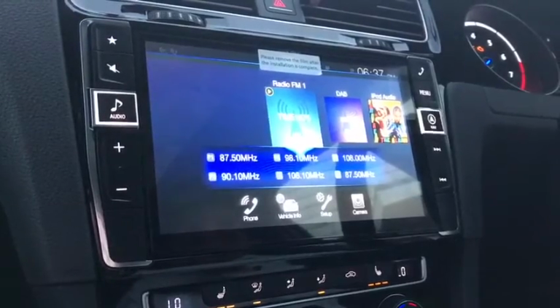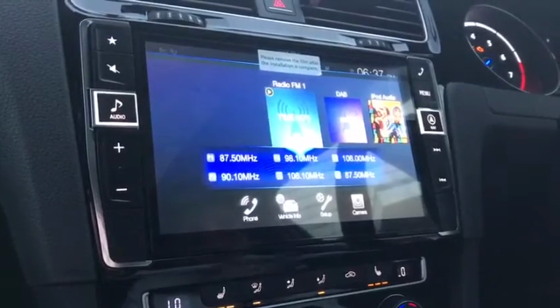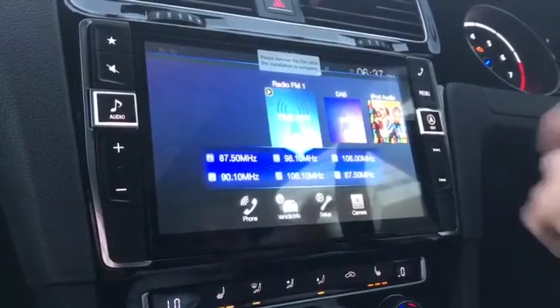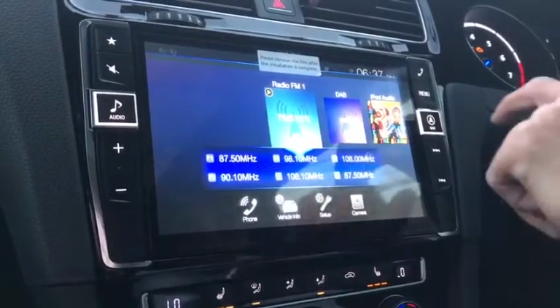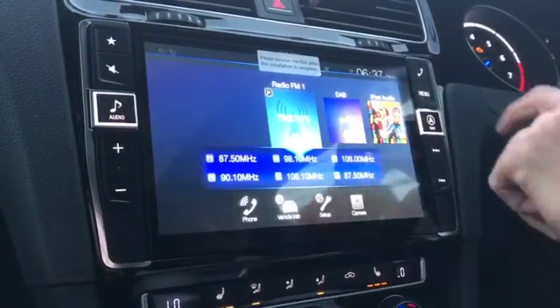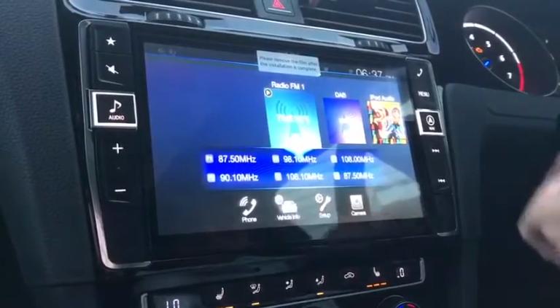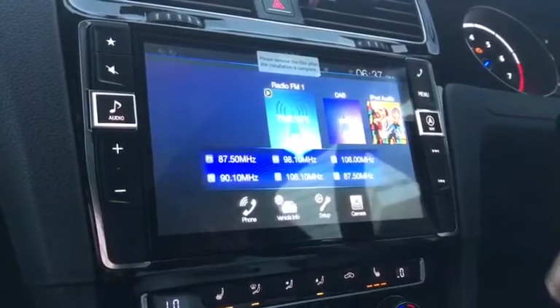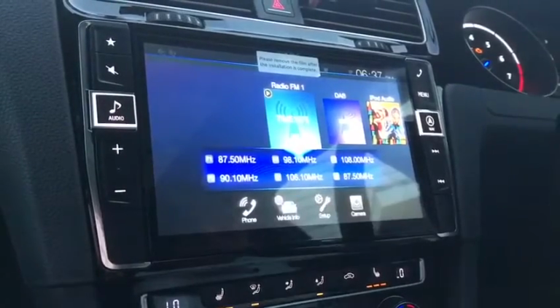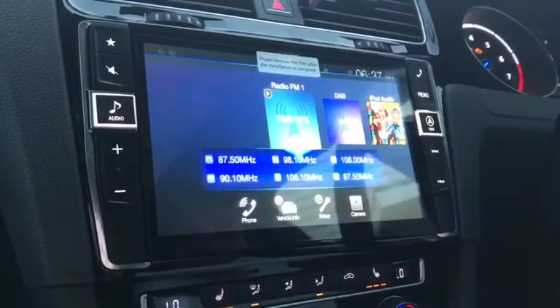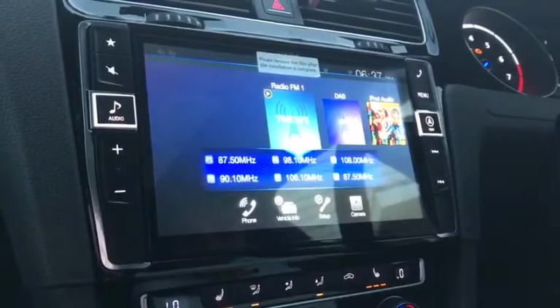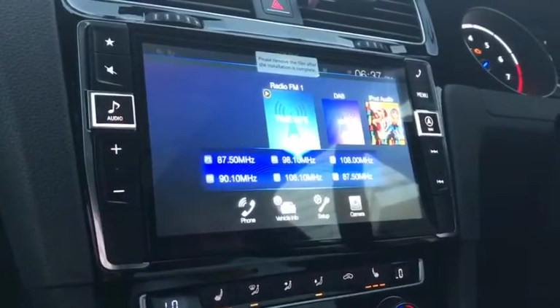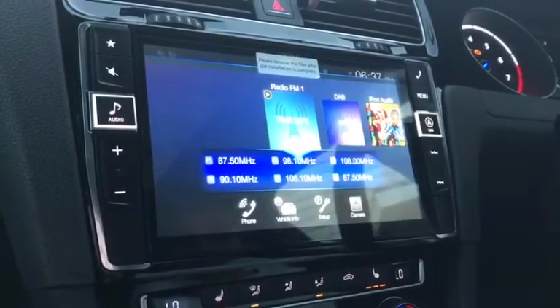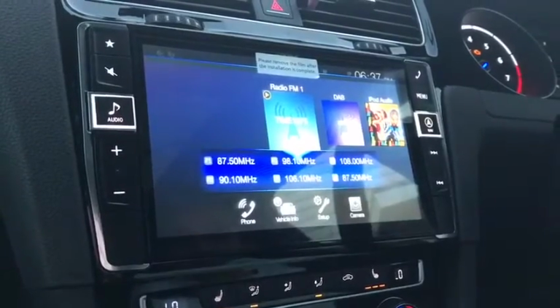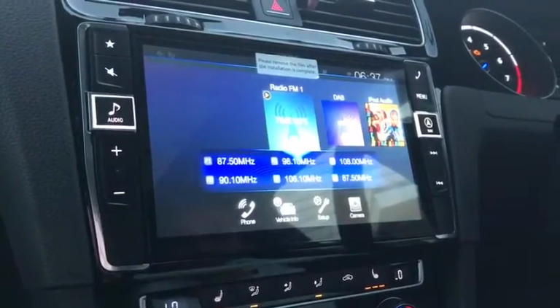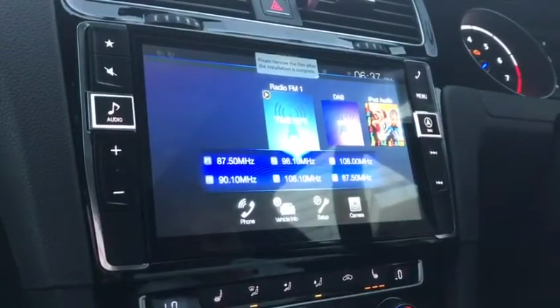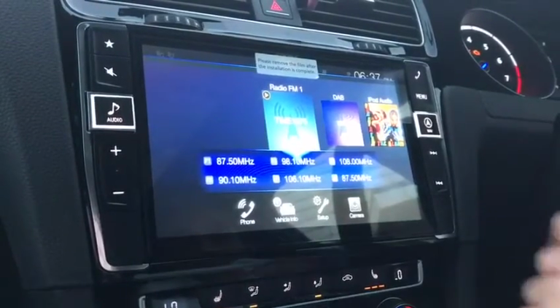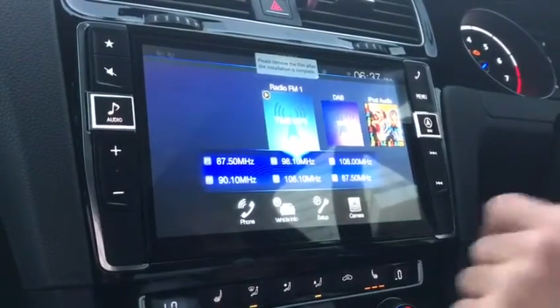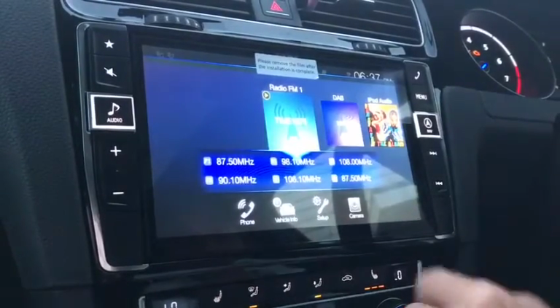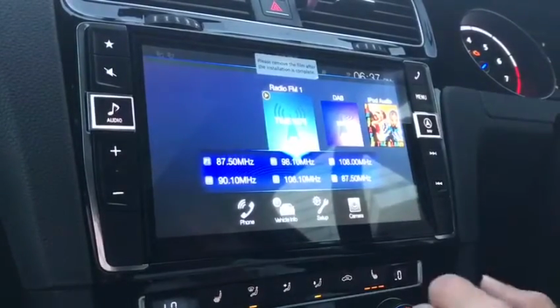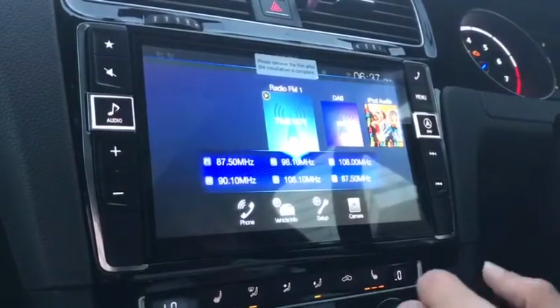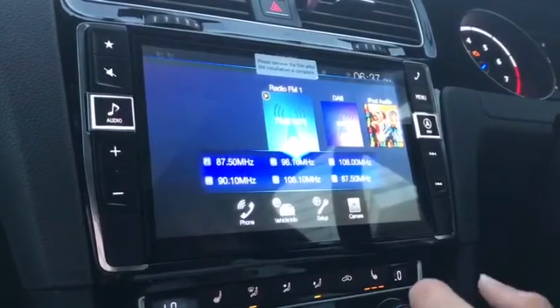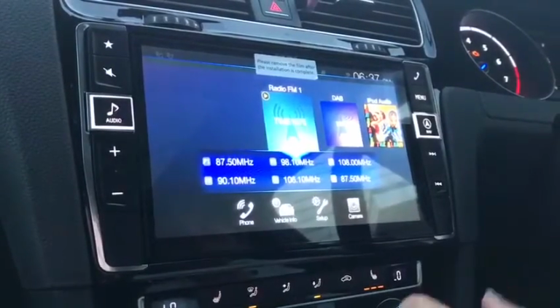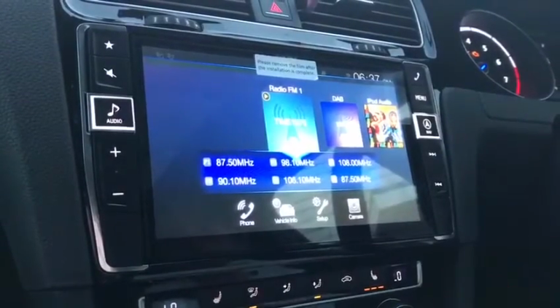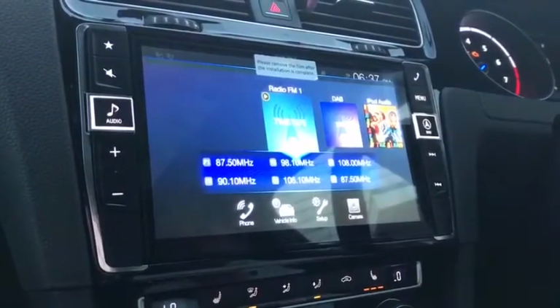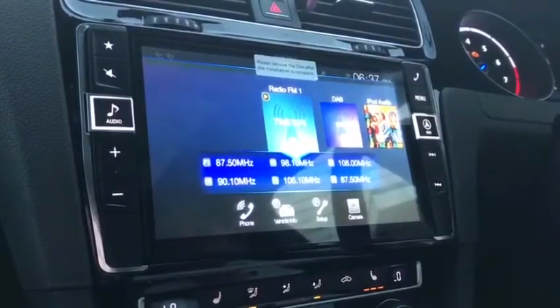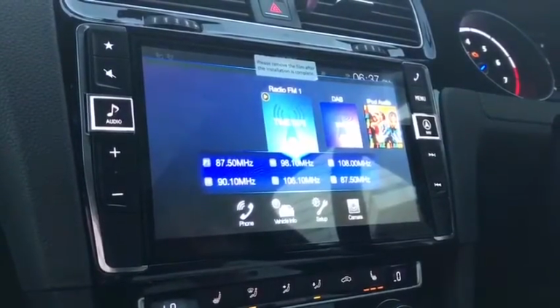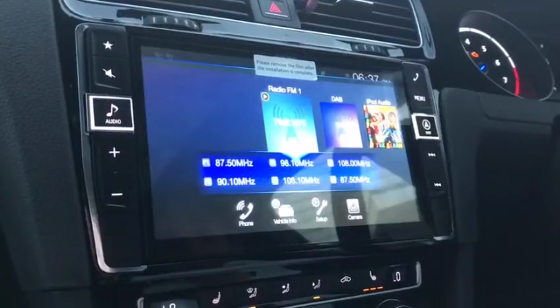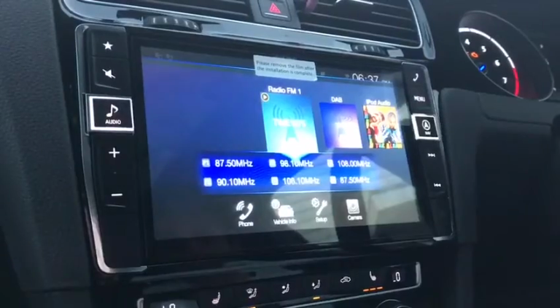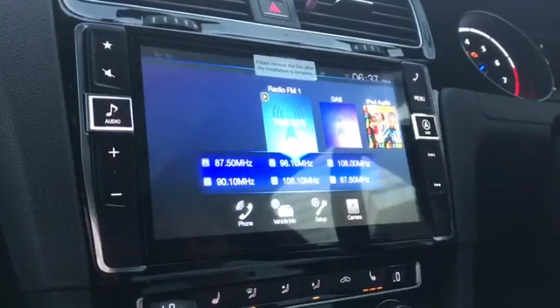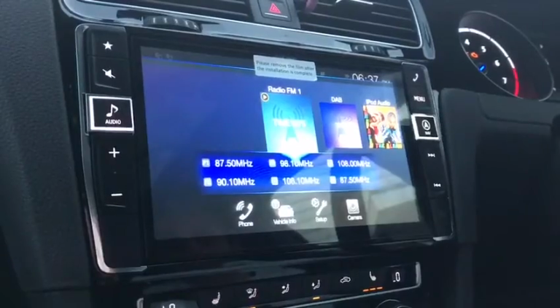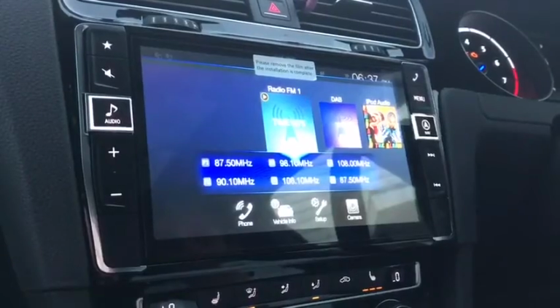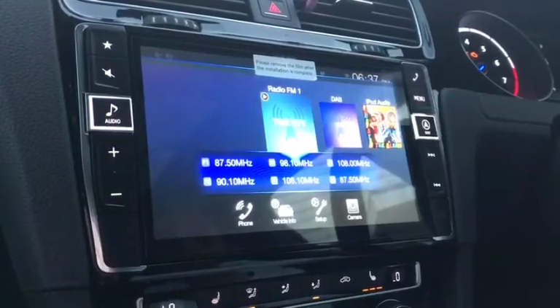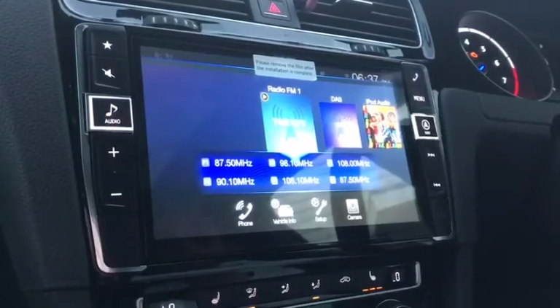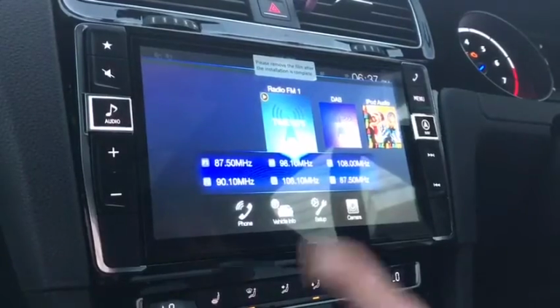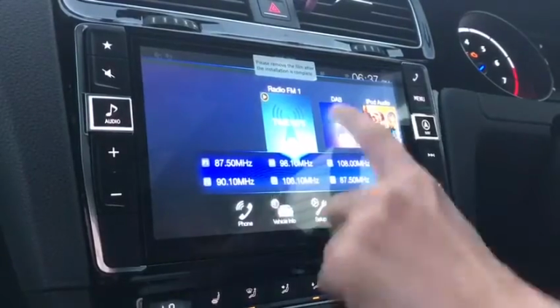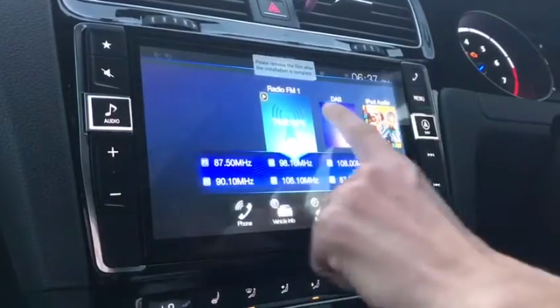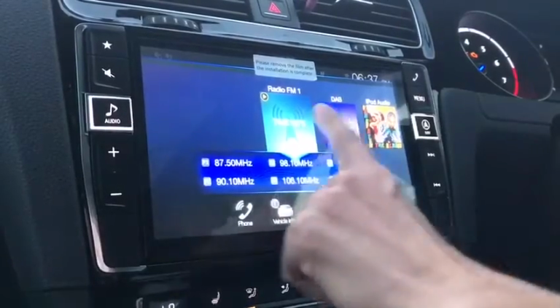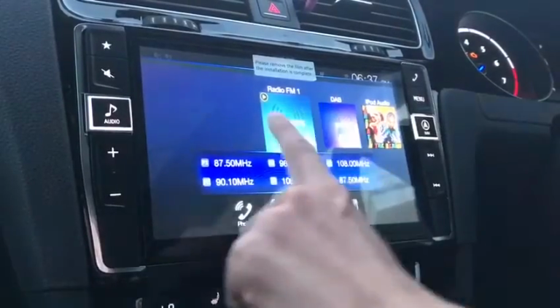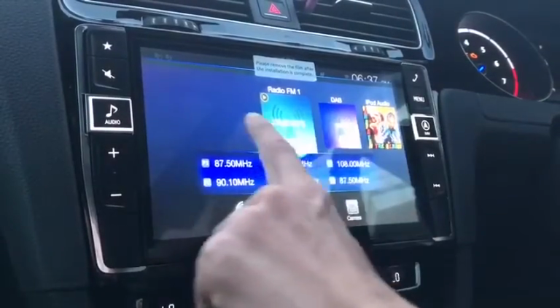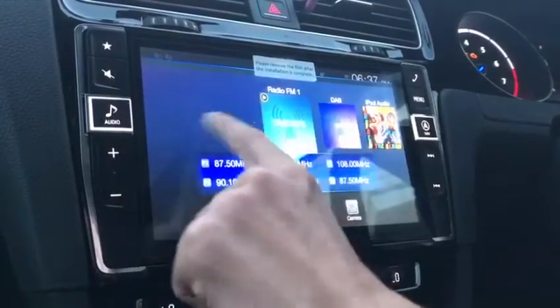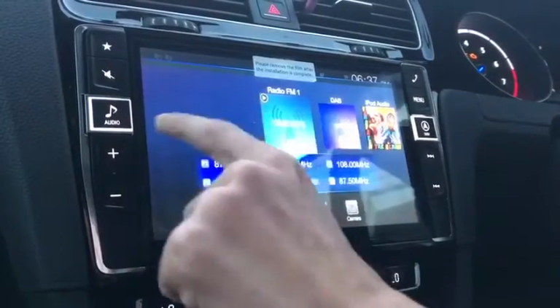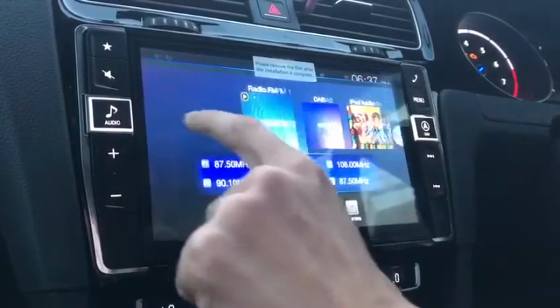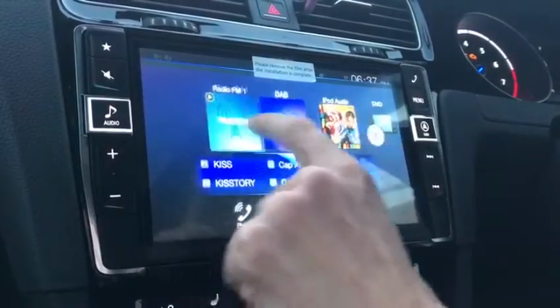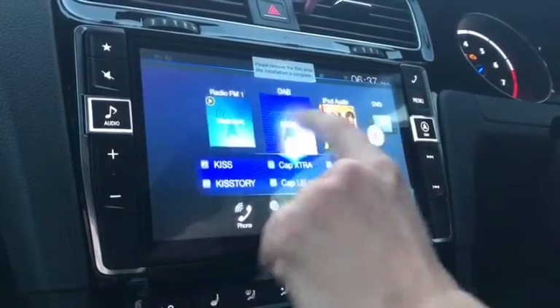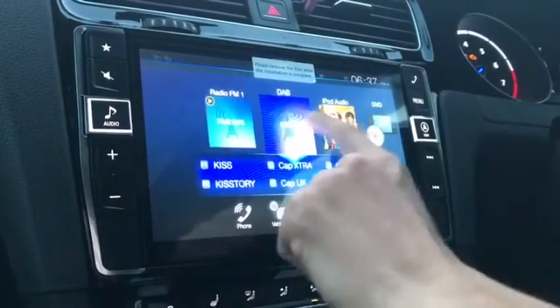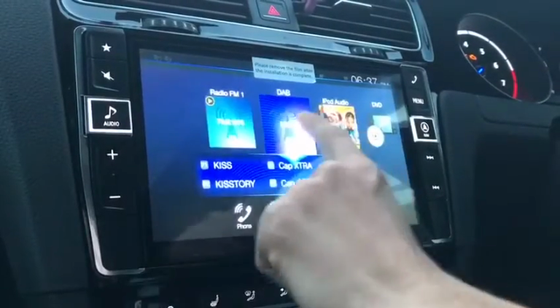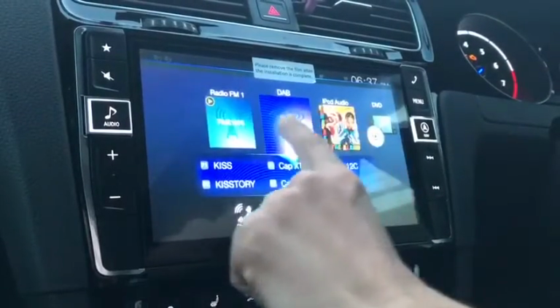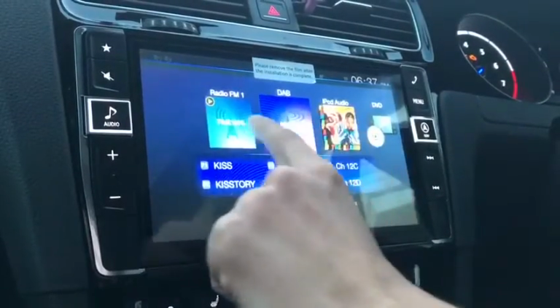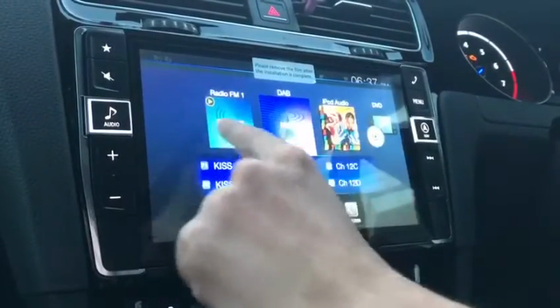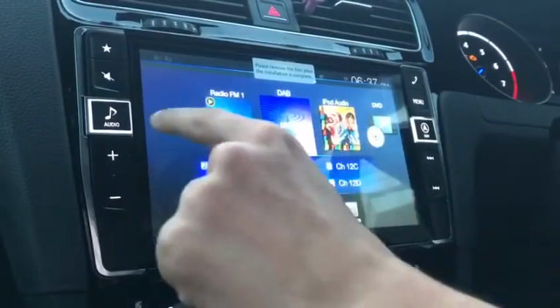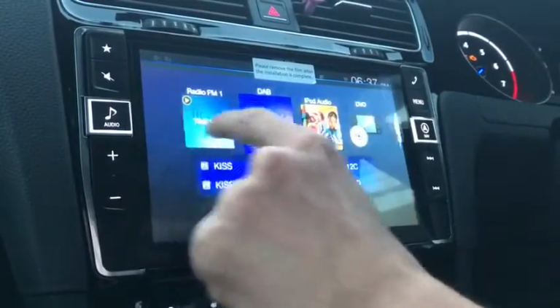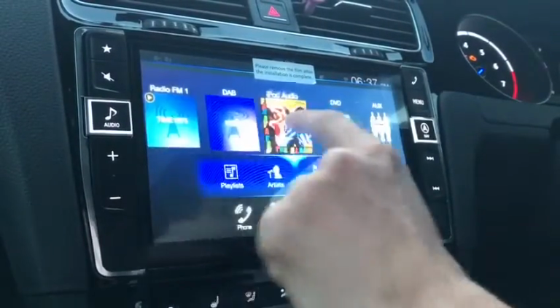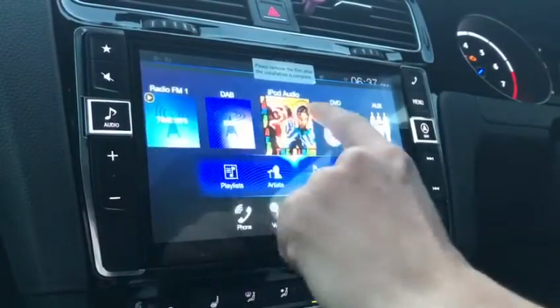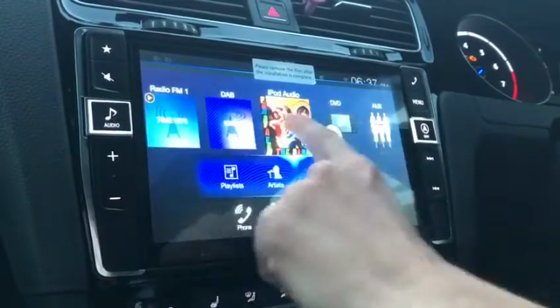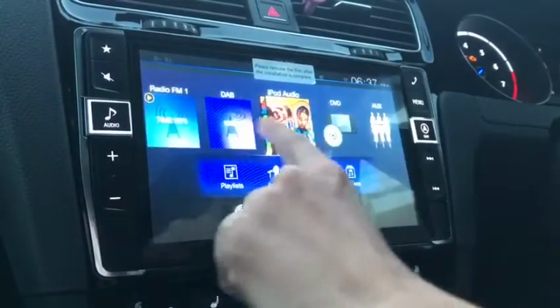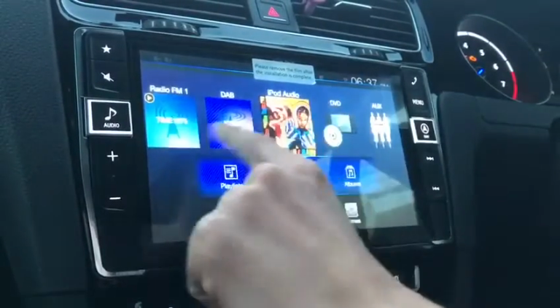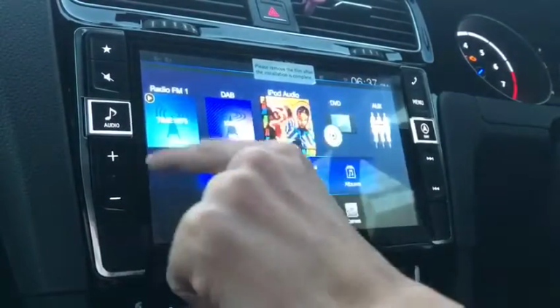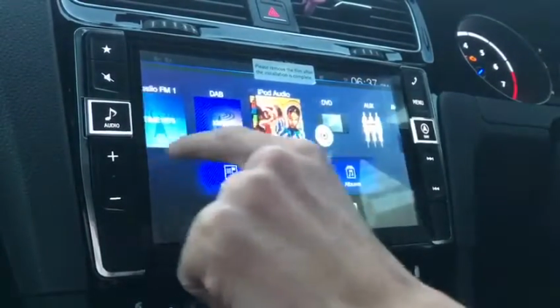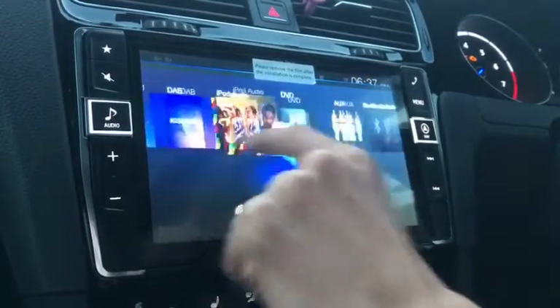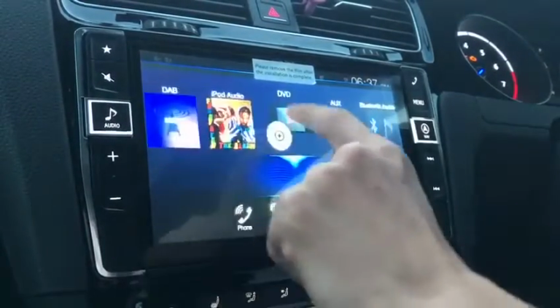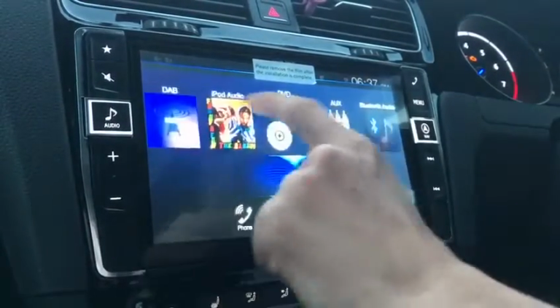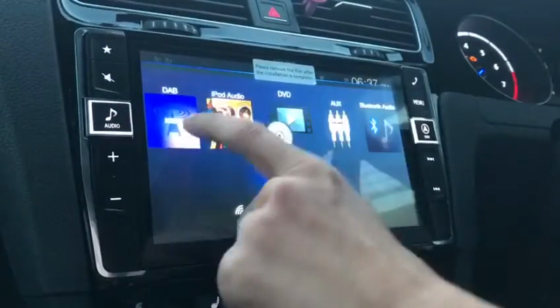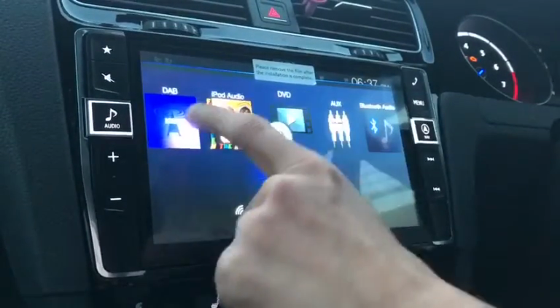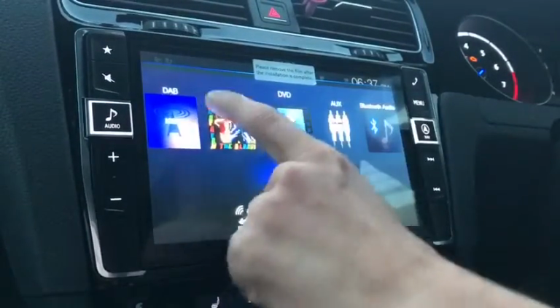When you click on menu, this is the screen that you get. If you've seen my previous video, these would look a little bit familiar to you.